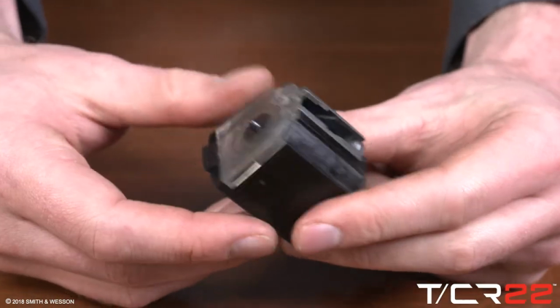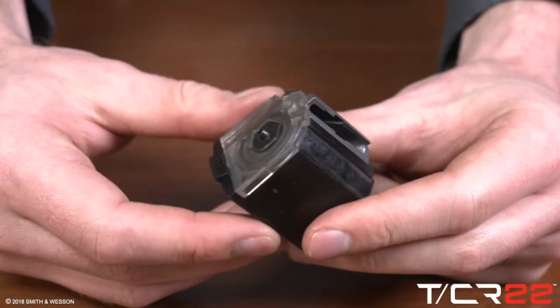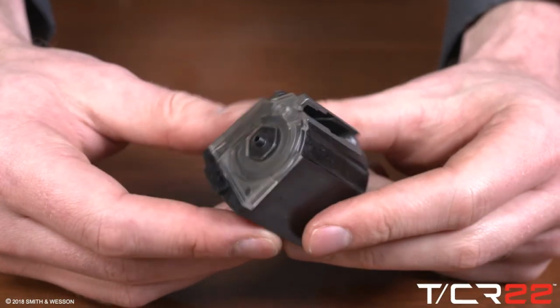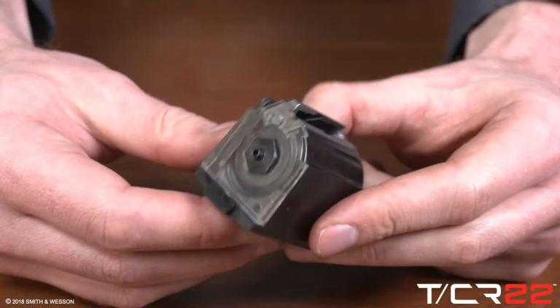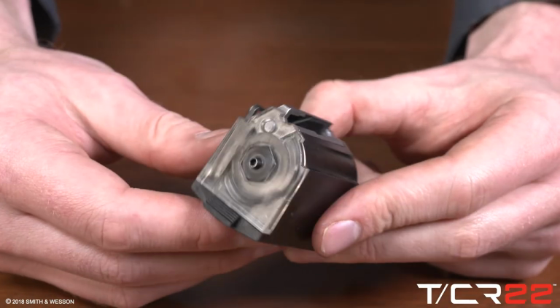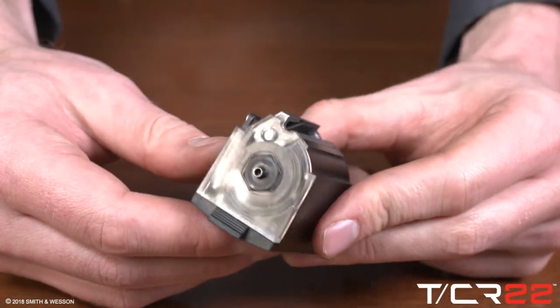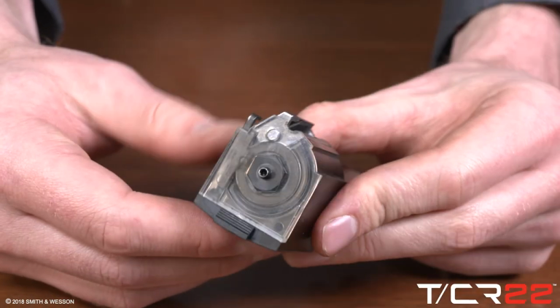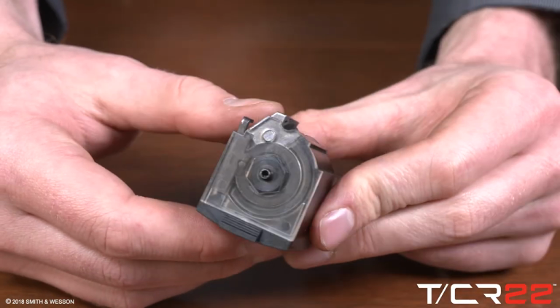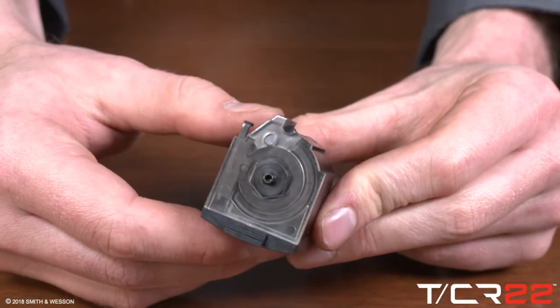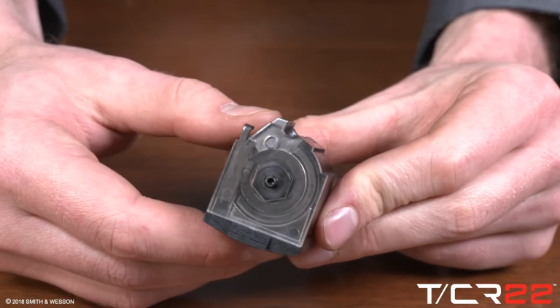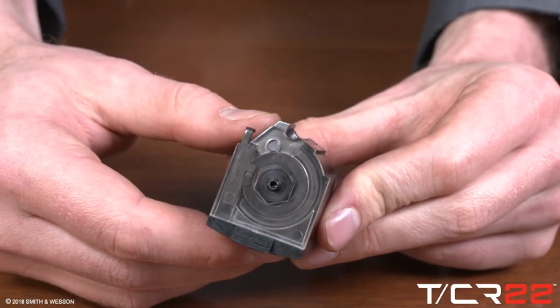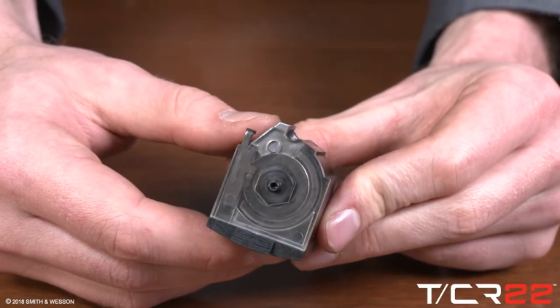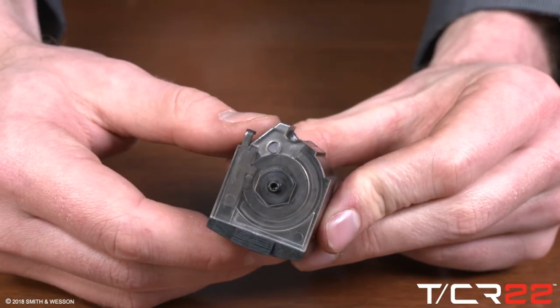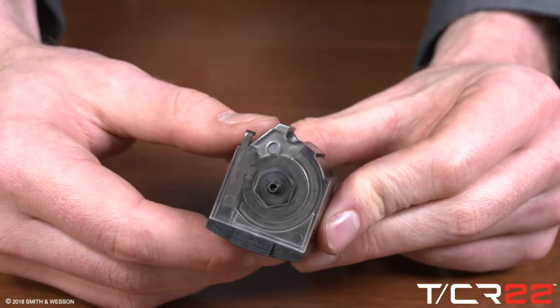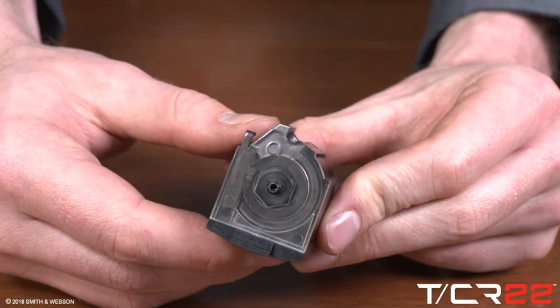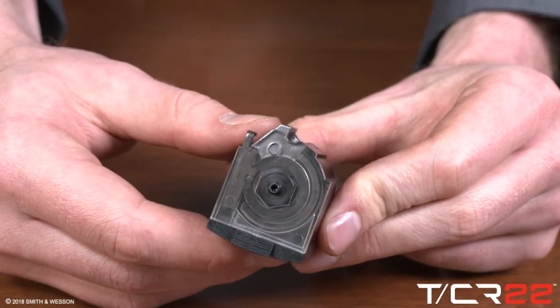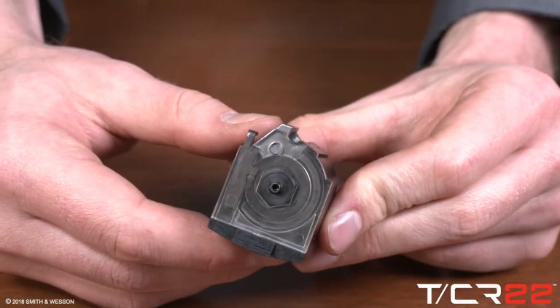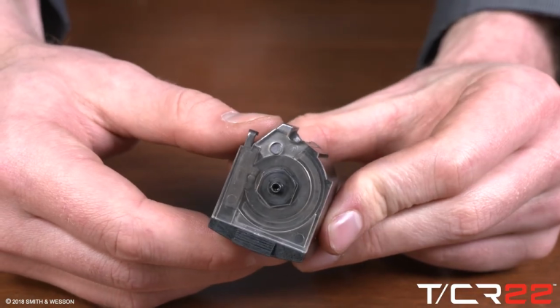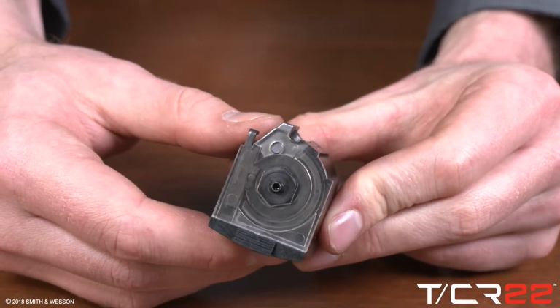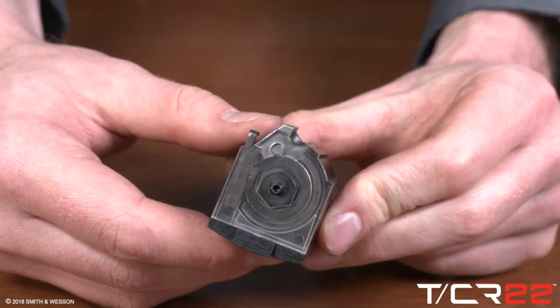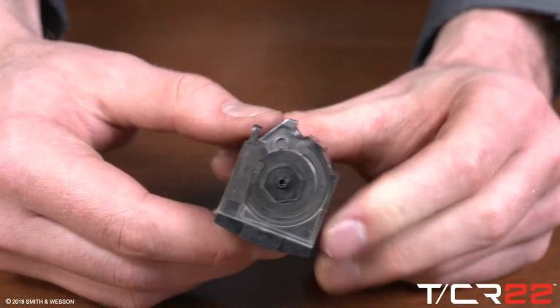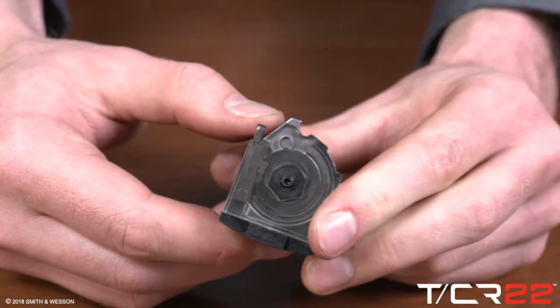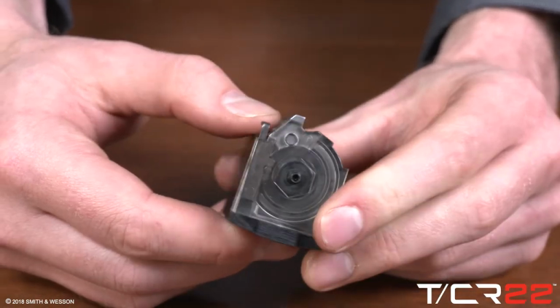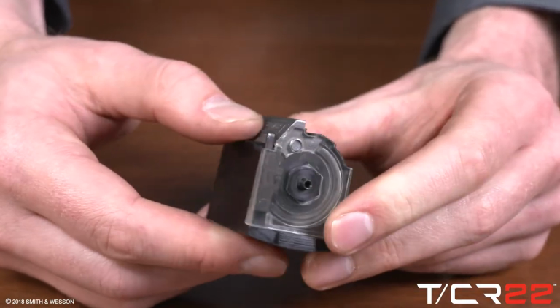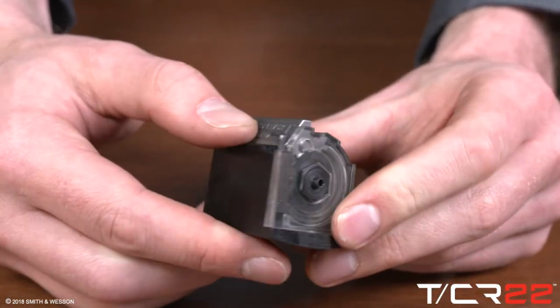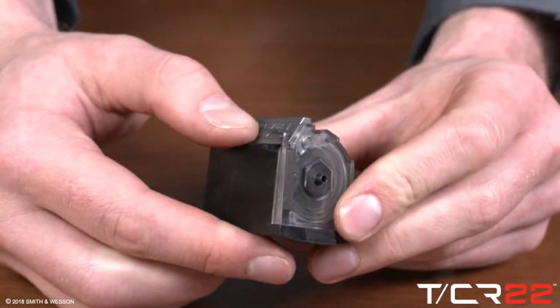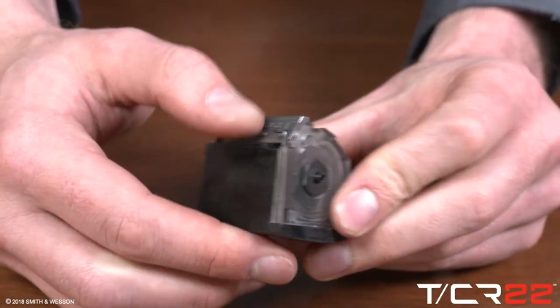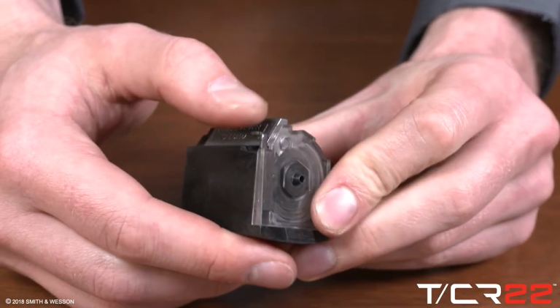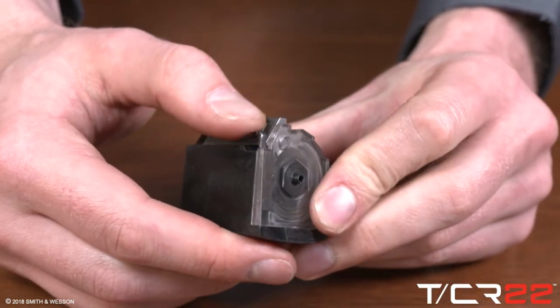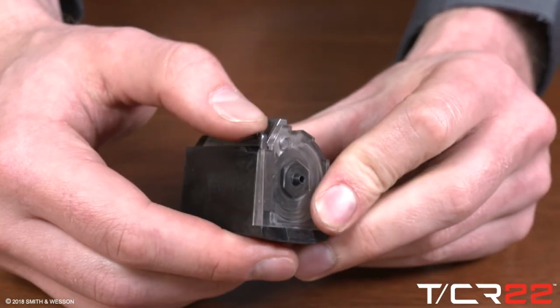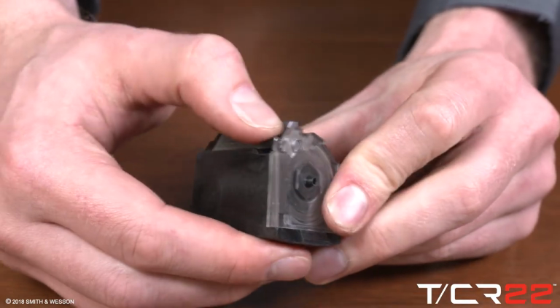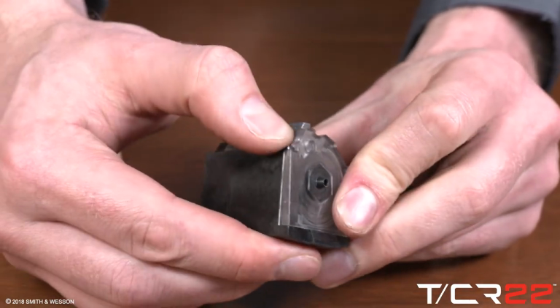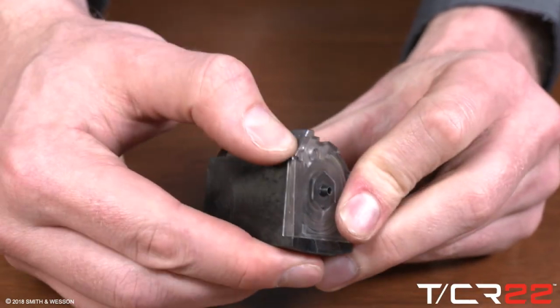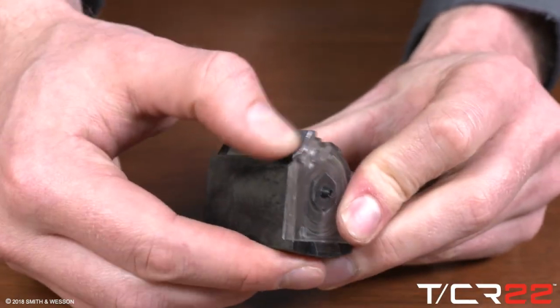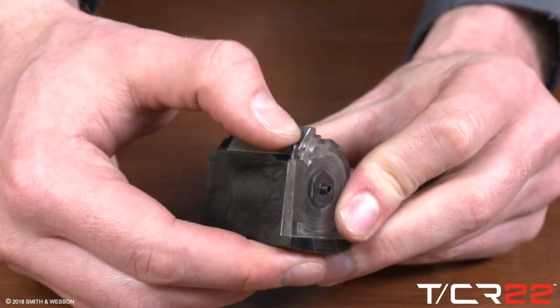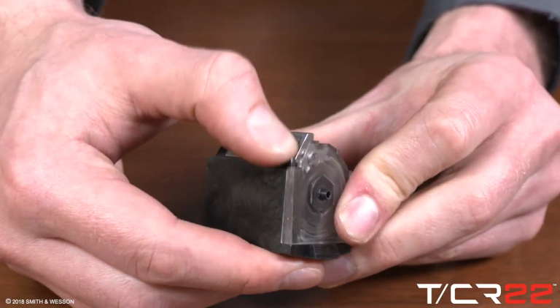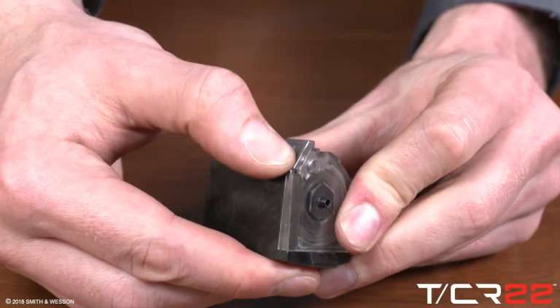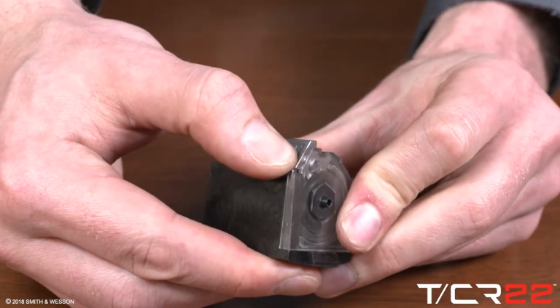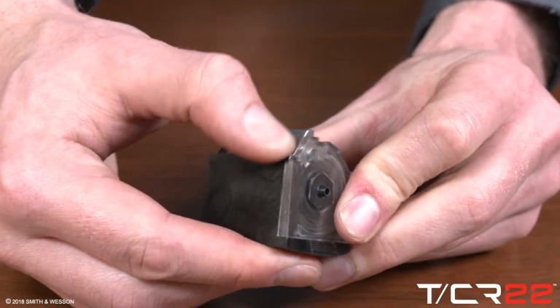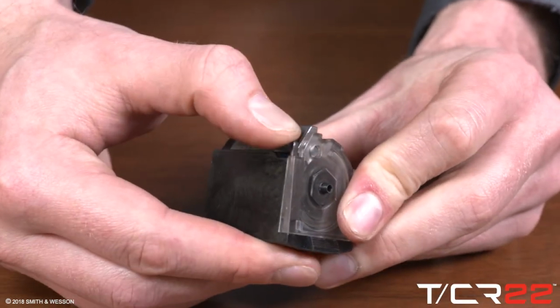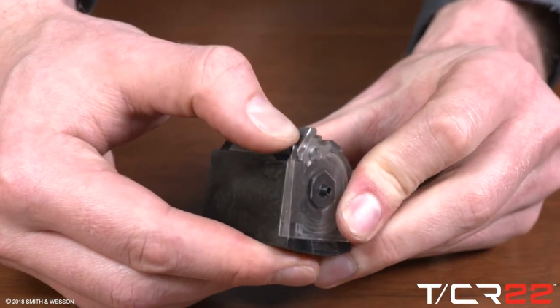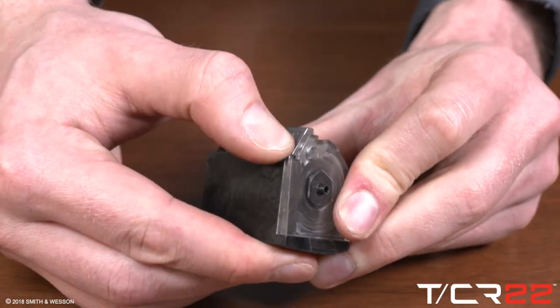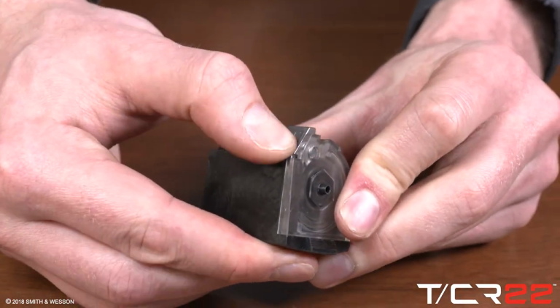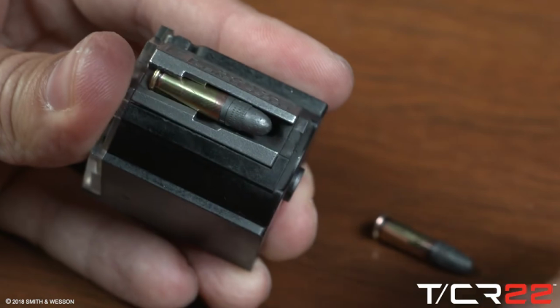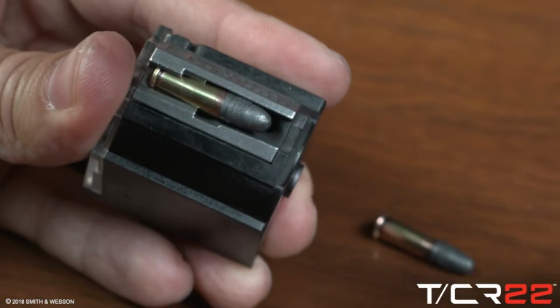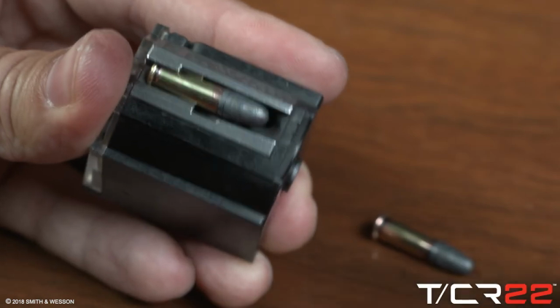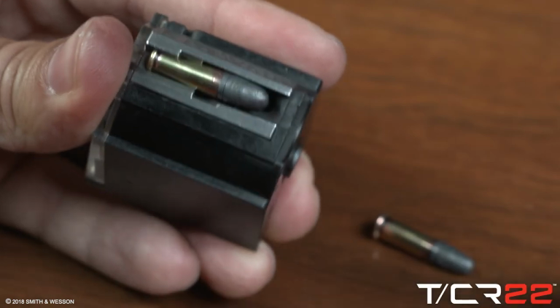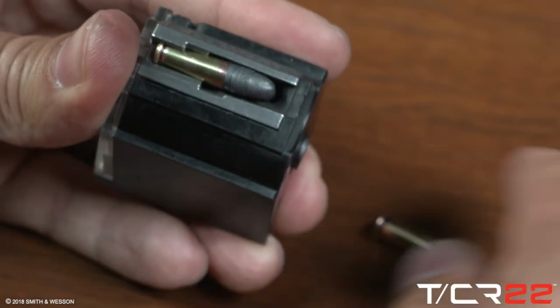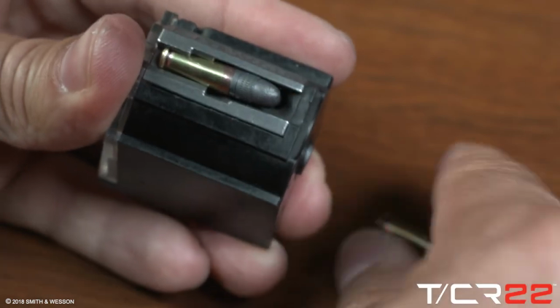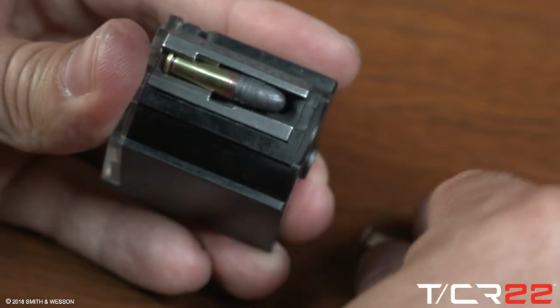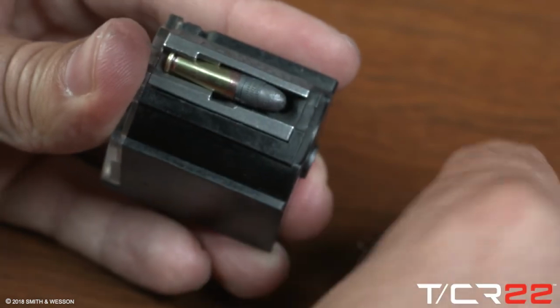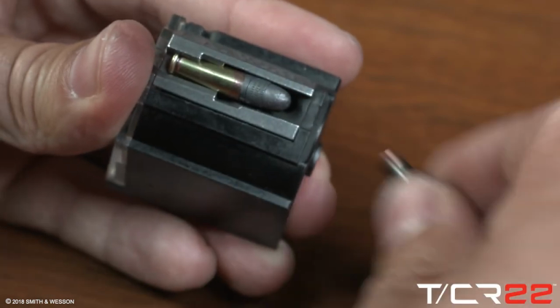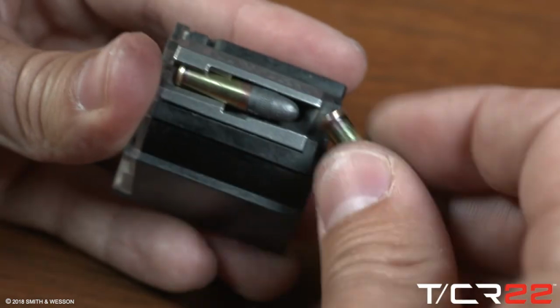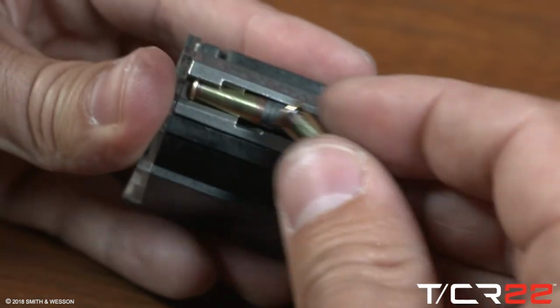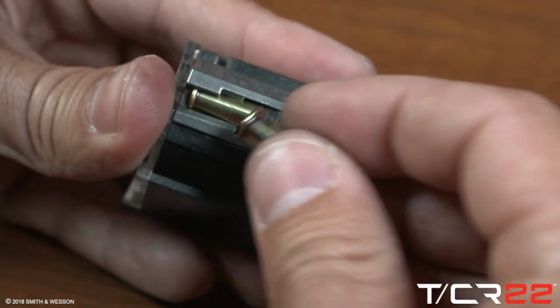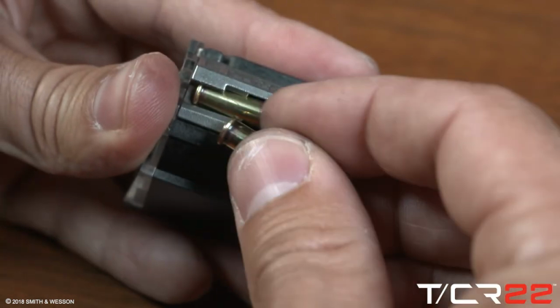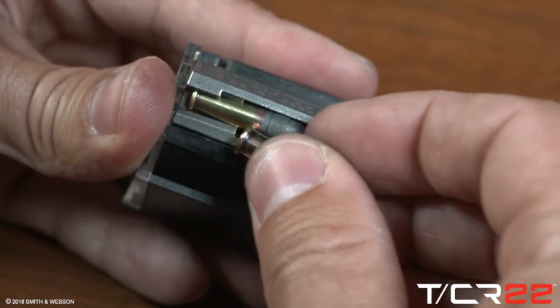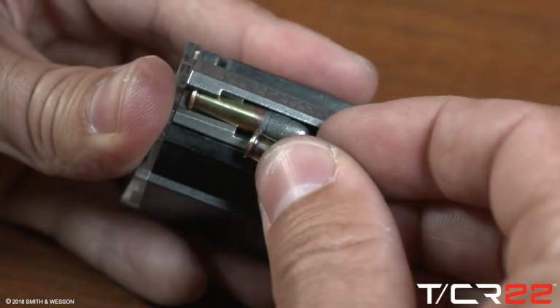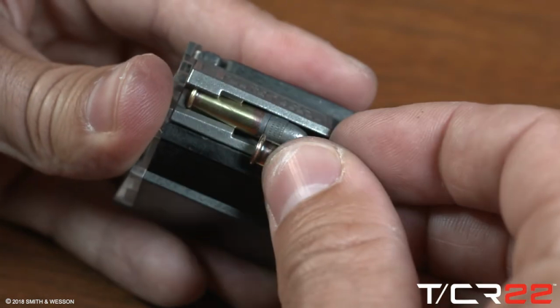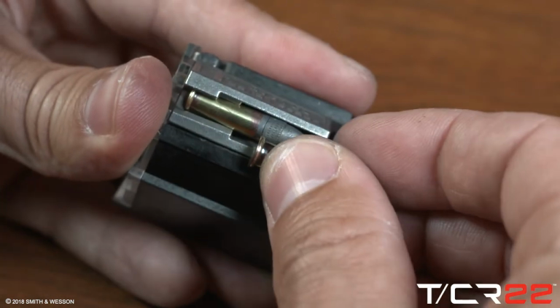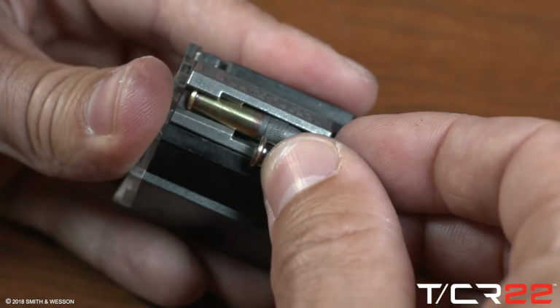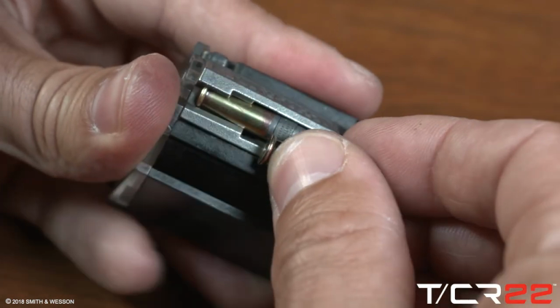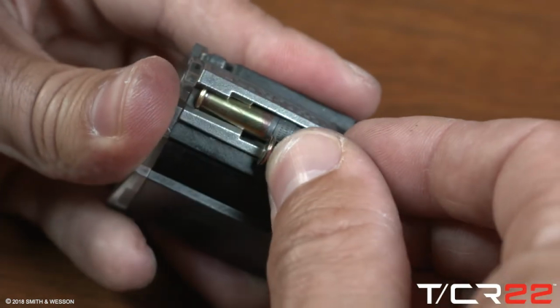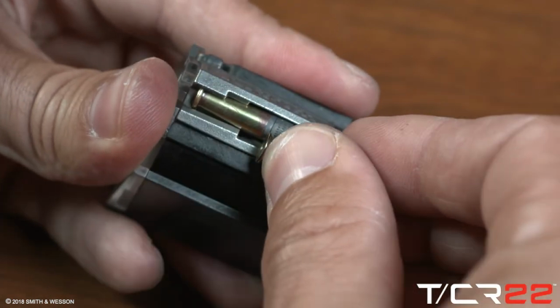With the magazine reassembled, verify proper spring tension and functioning by loading and unloading several rounds.